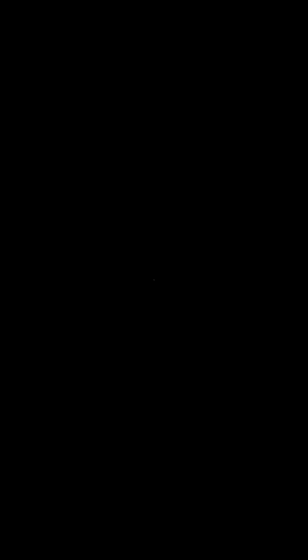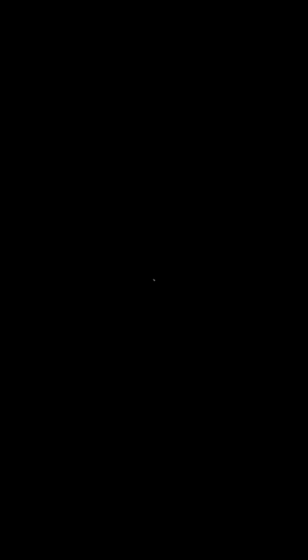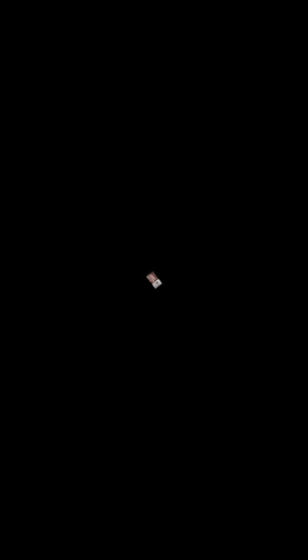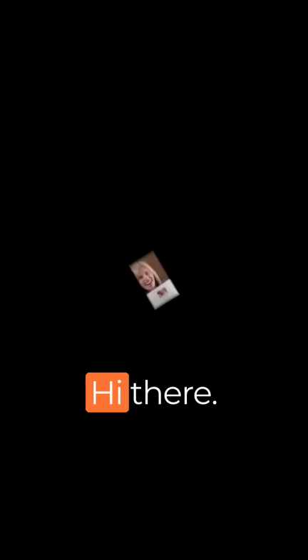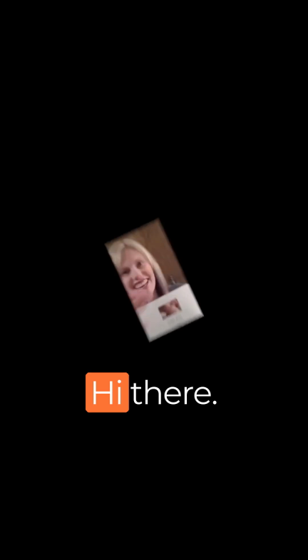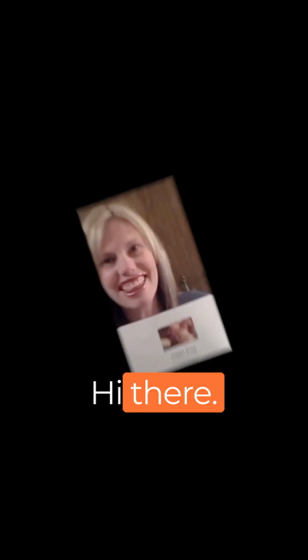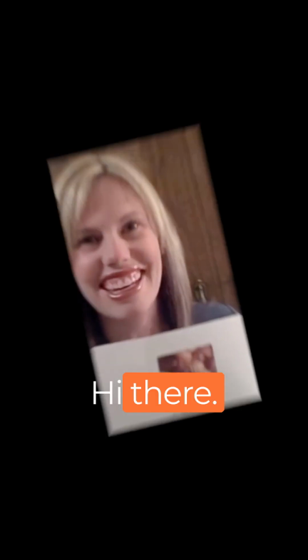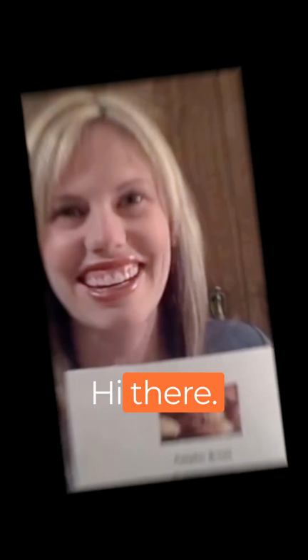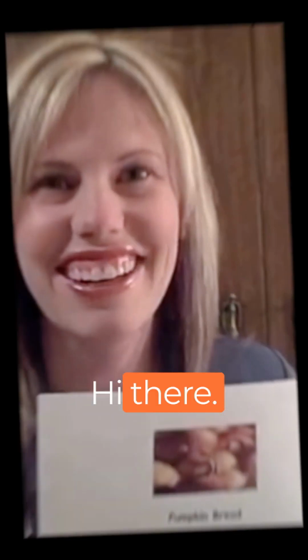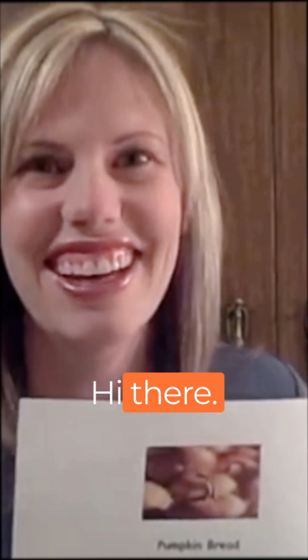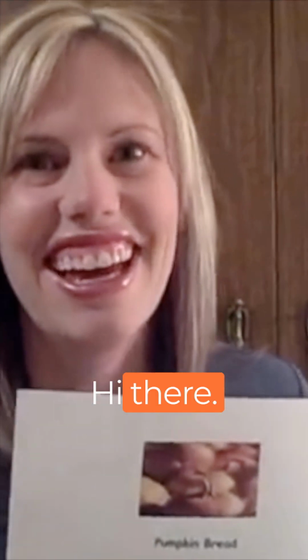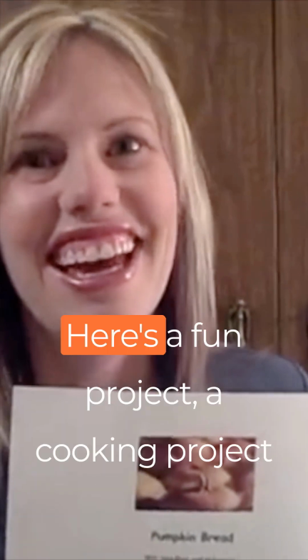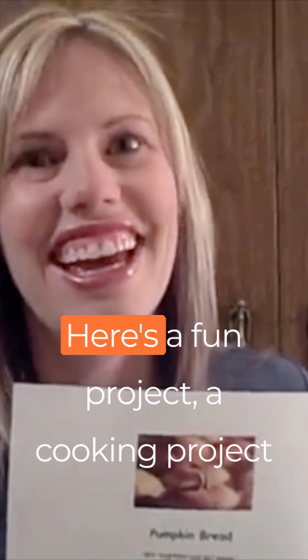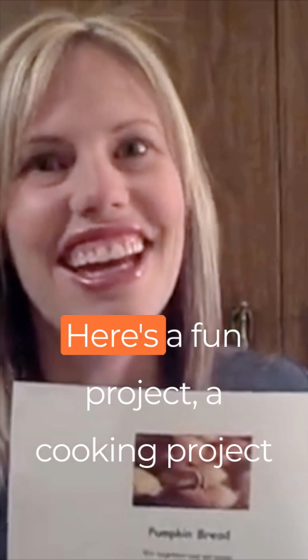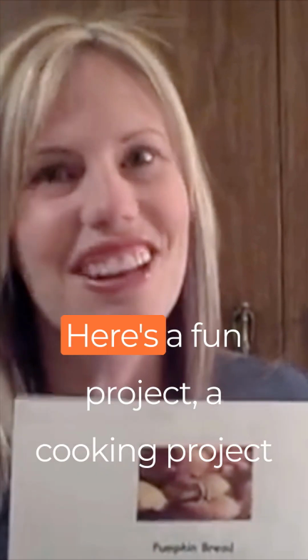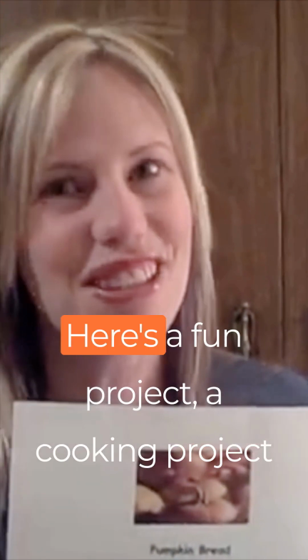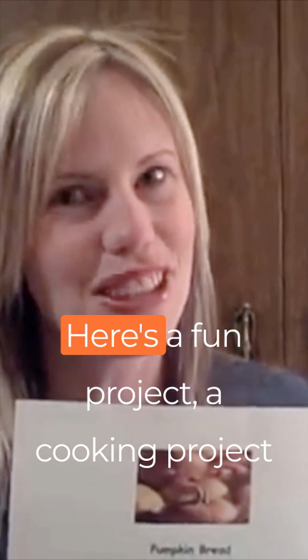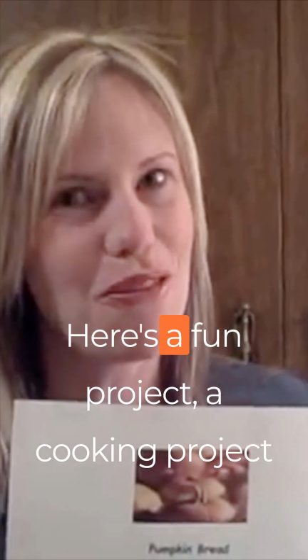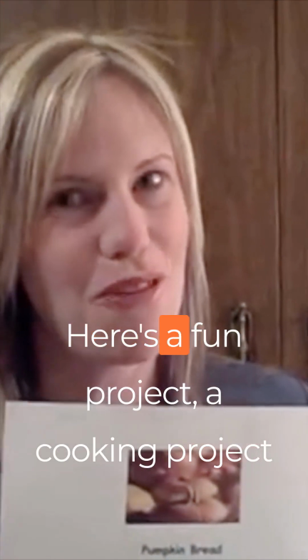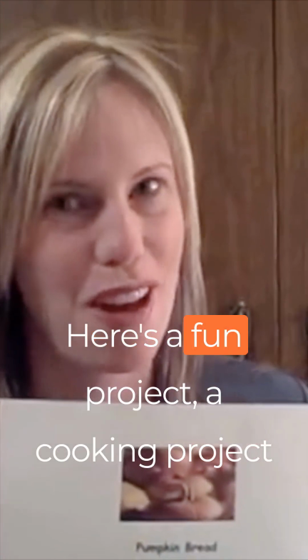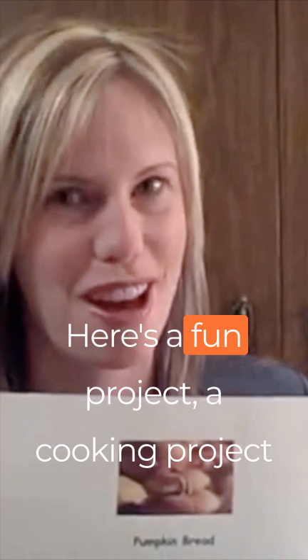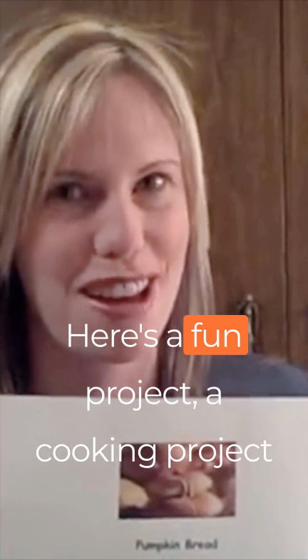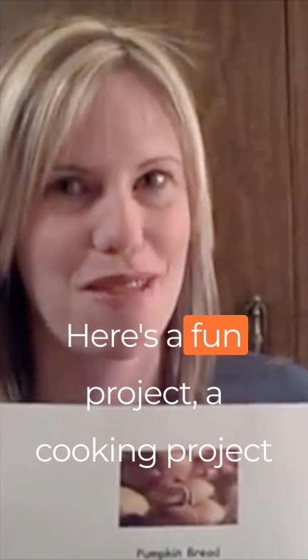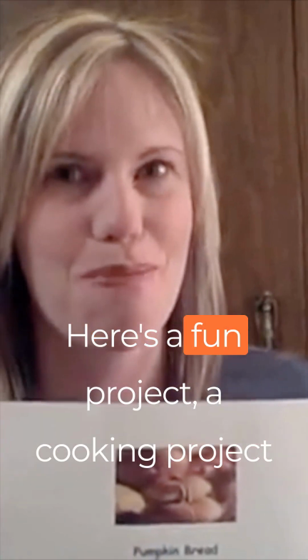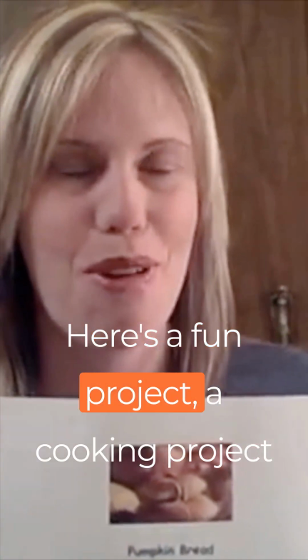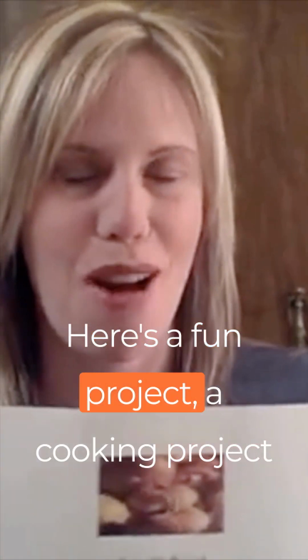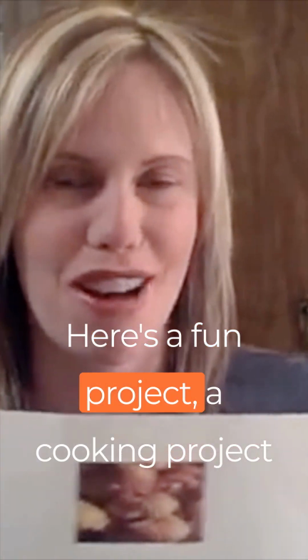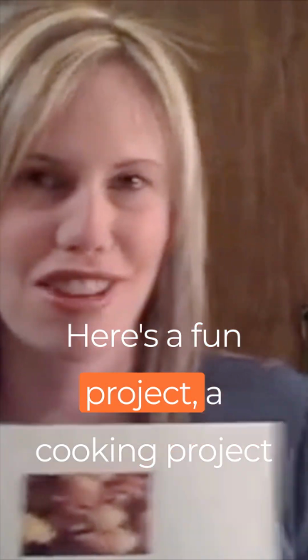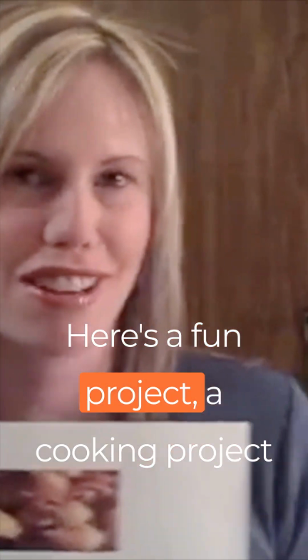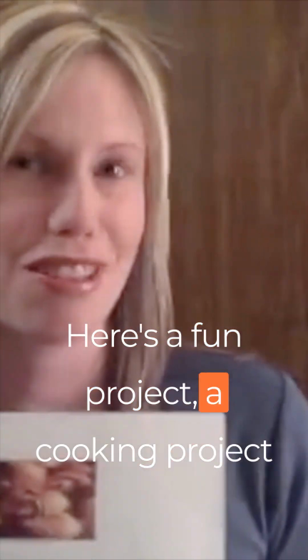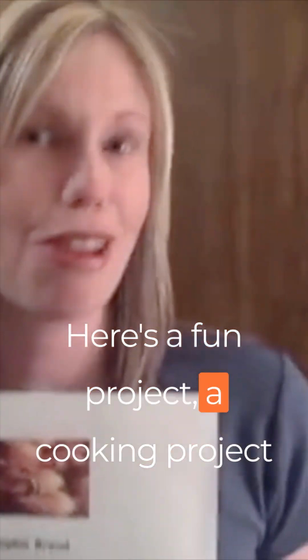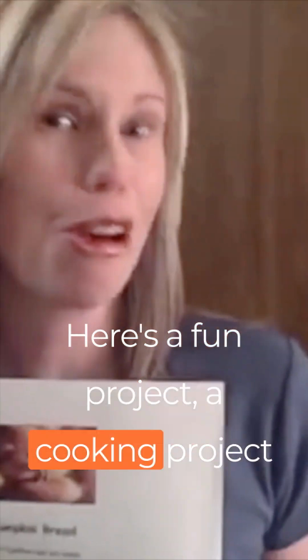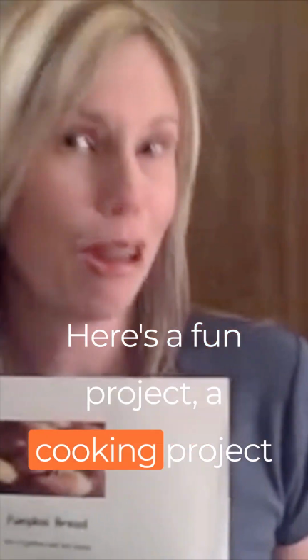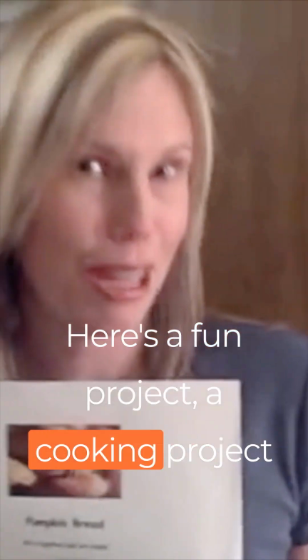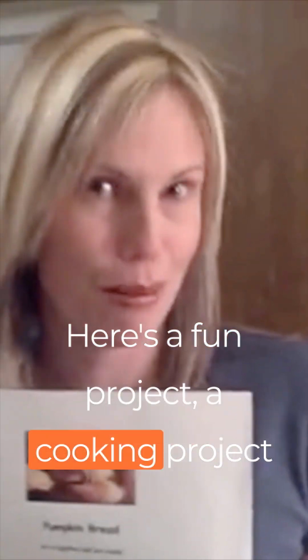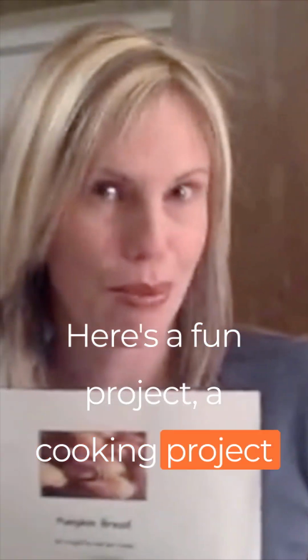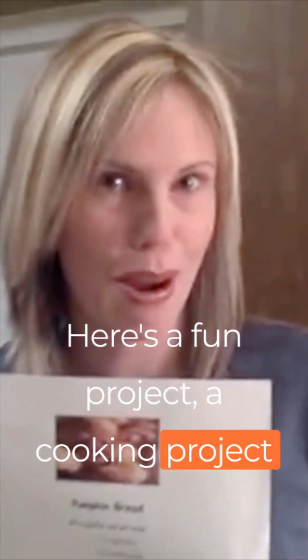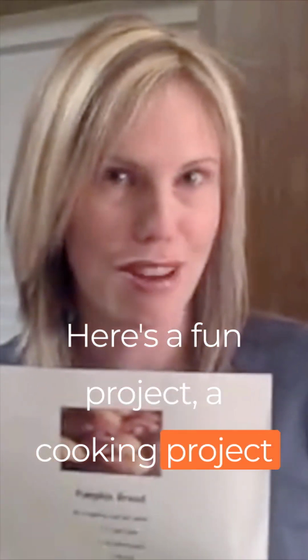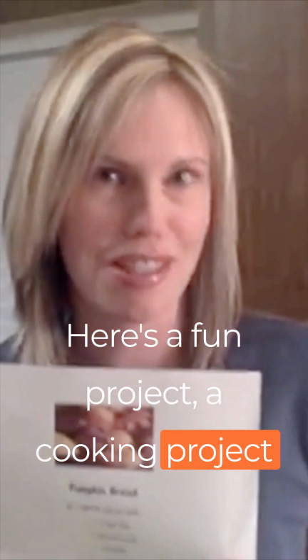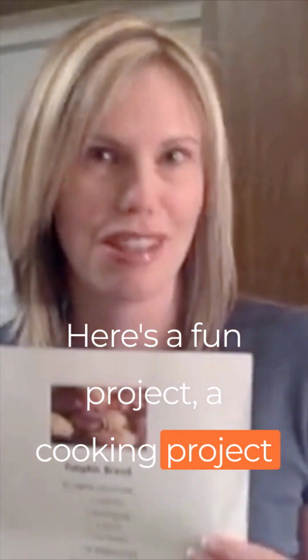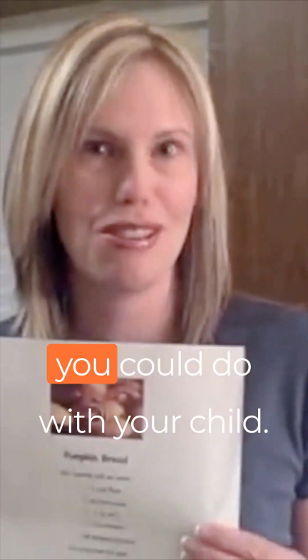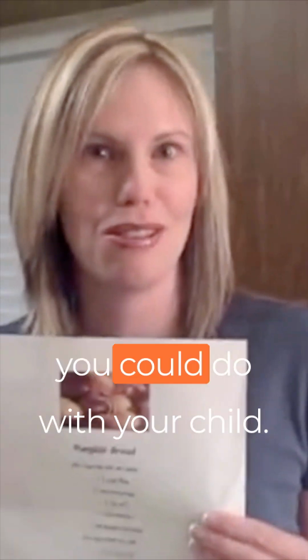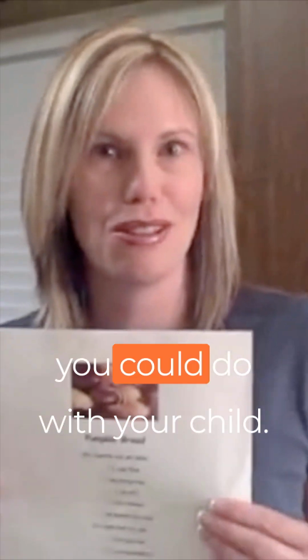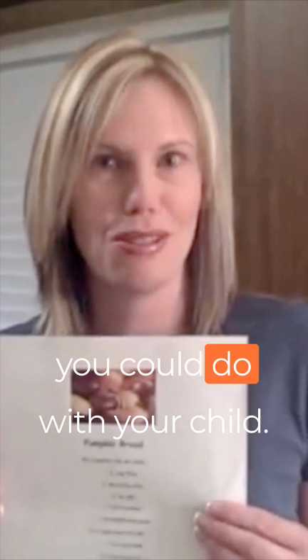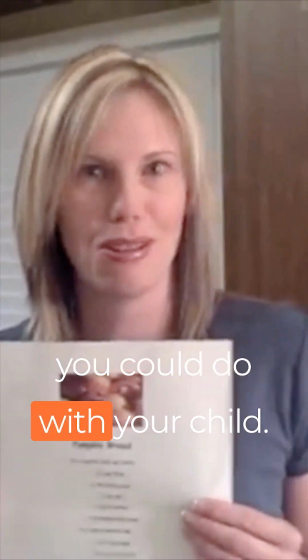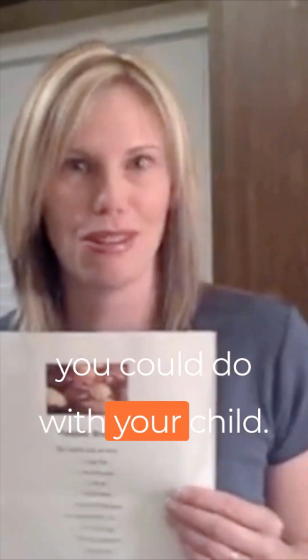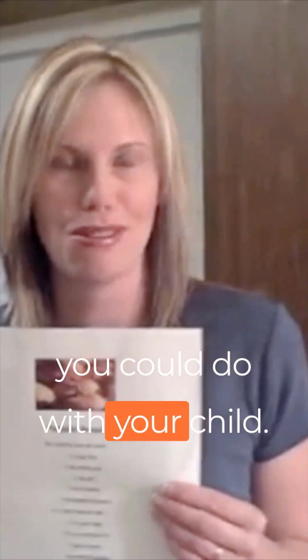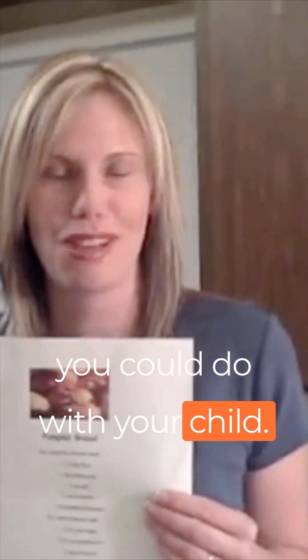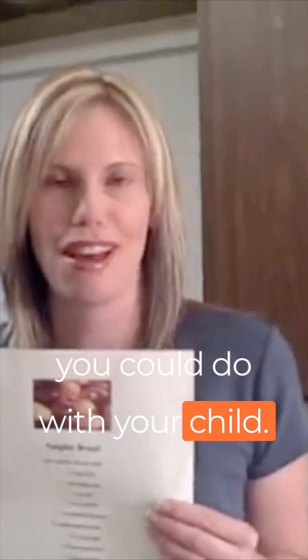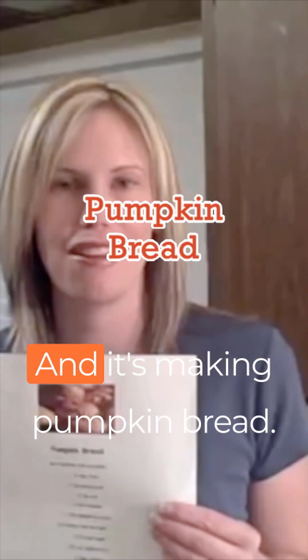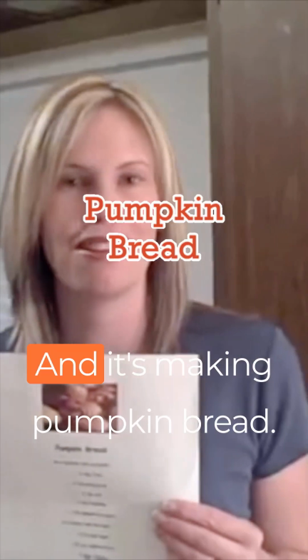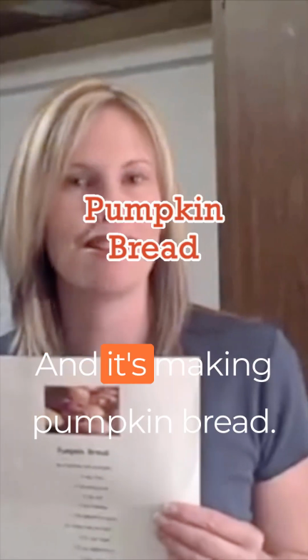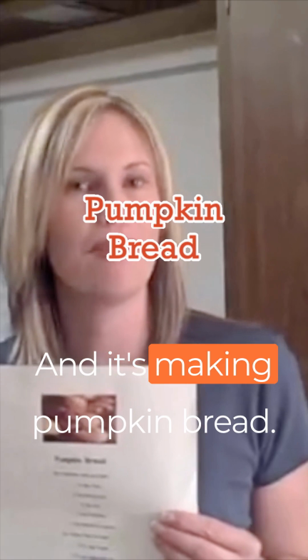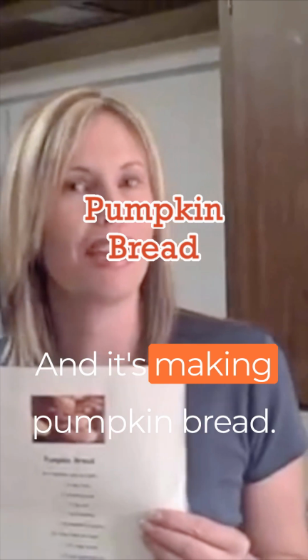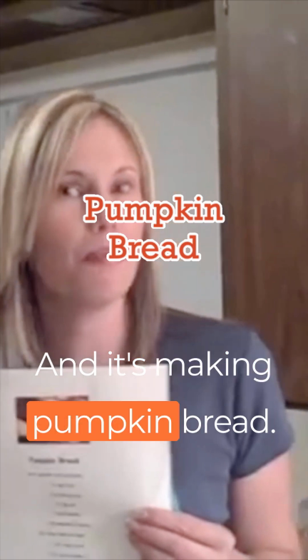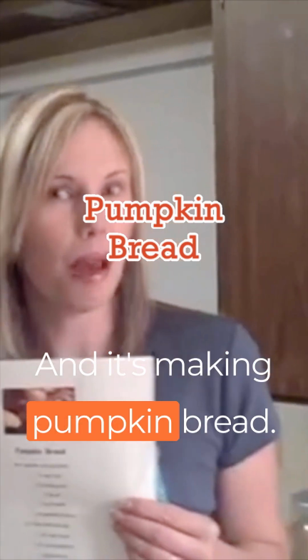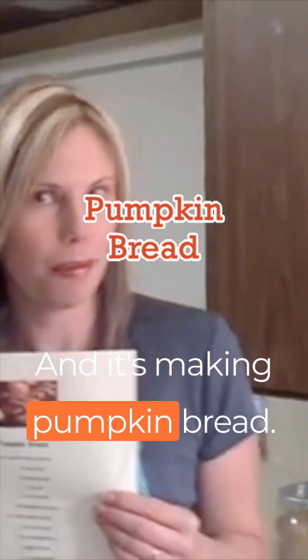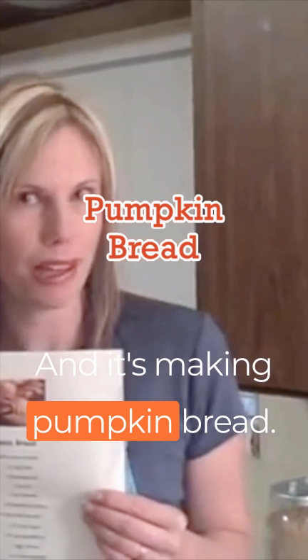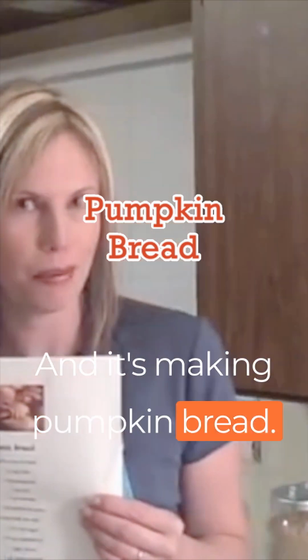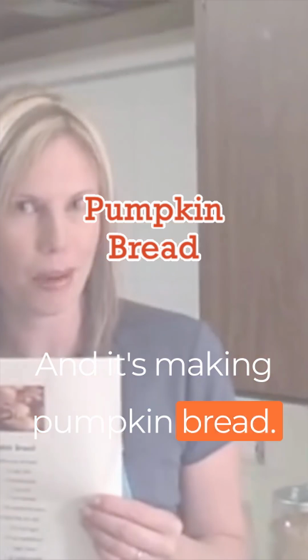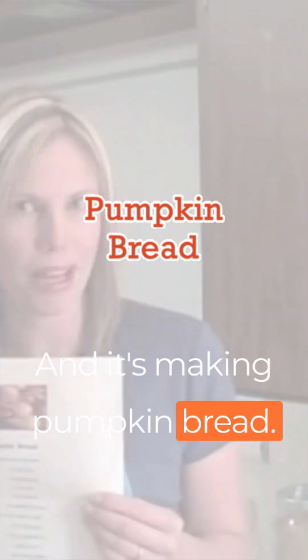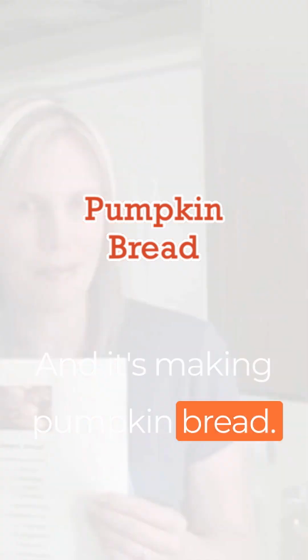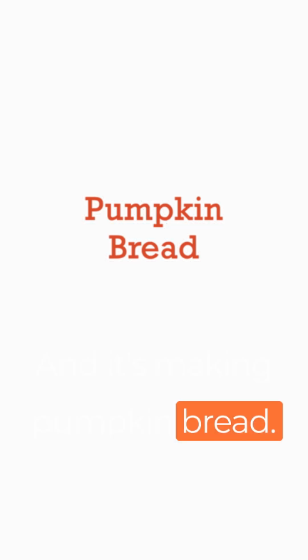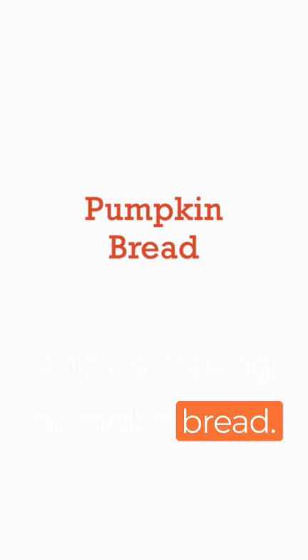Hi there. Here's a fun project — a cooking project you could do with your child, and it's making pumpkin bread.